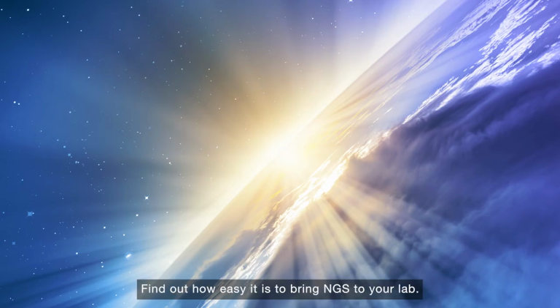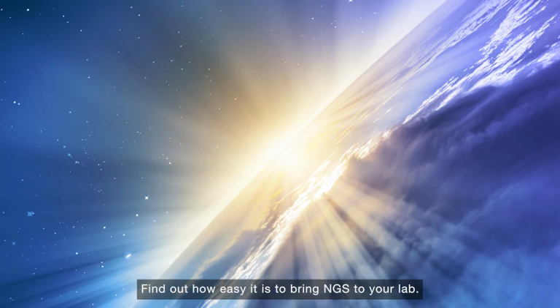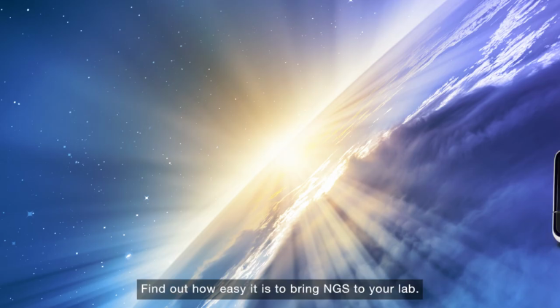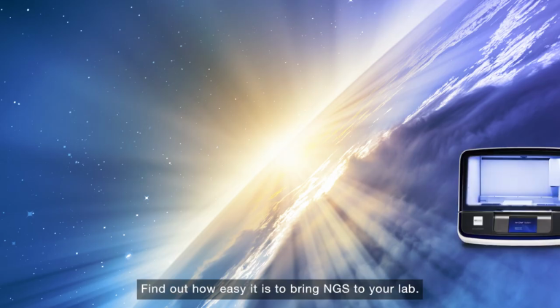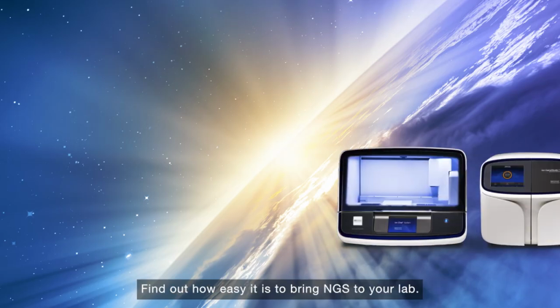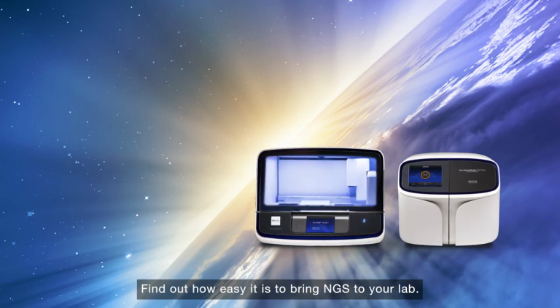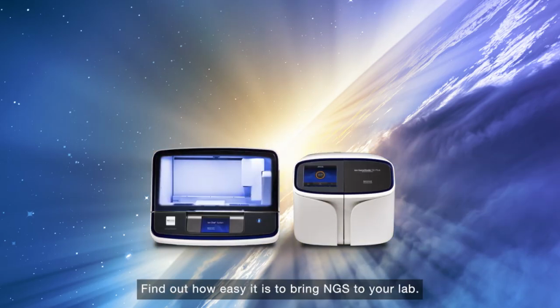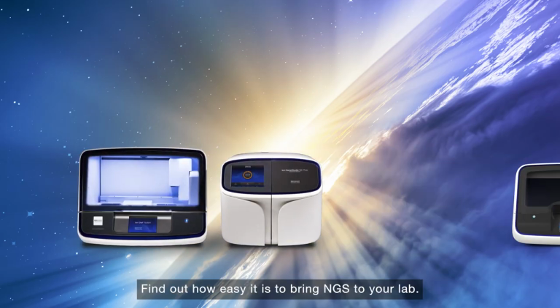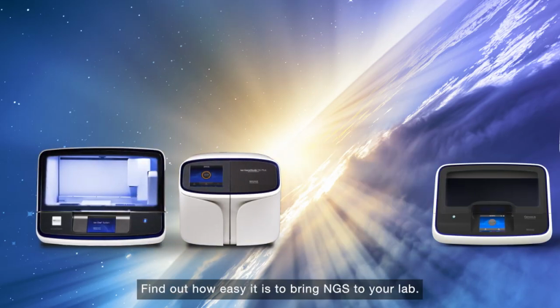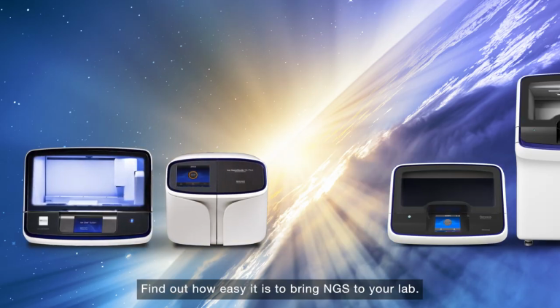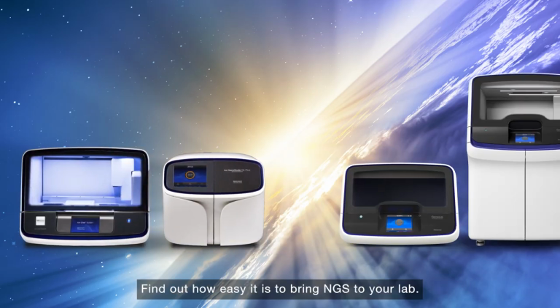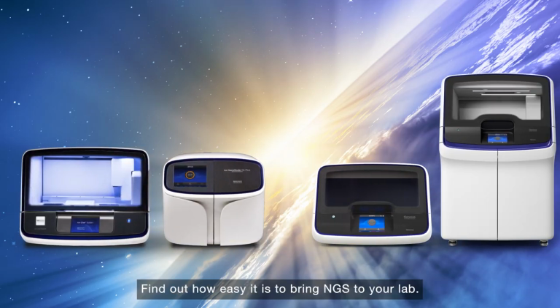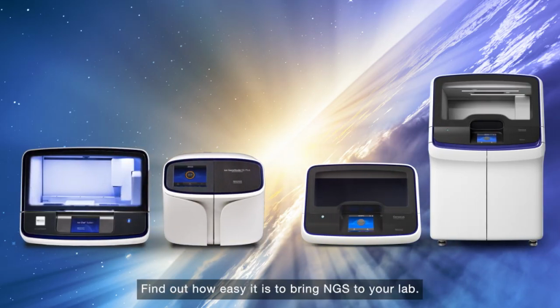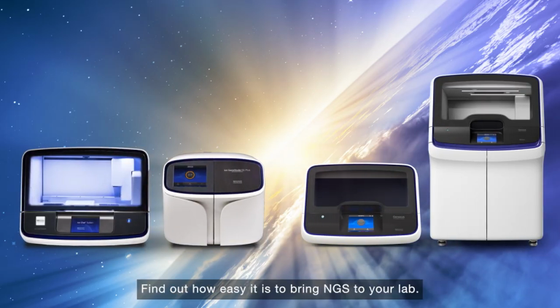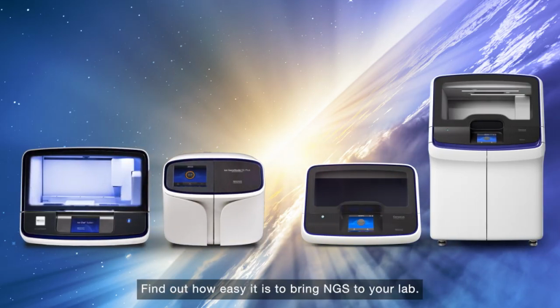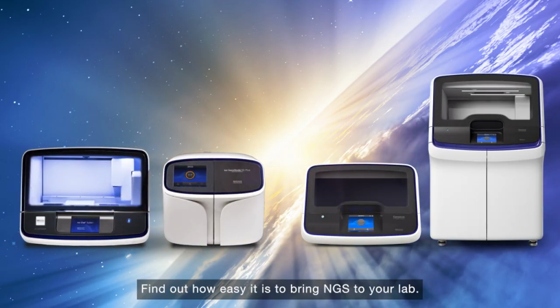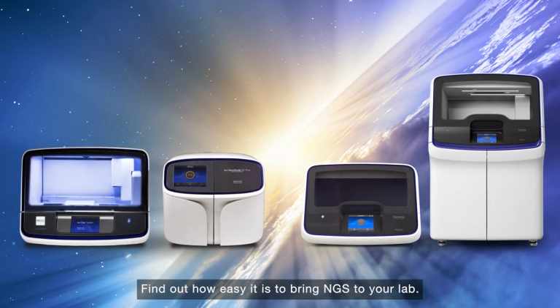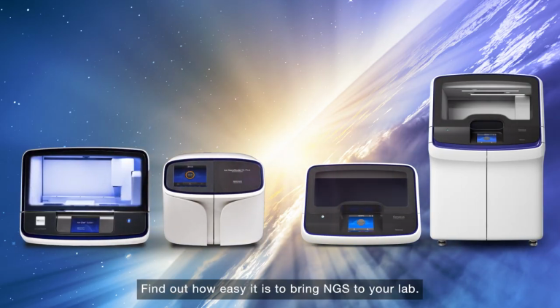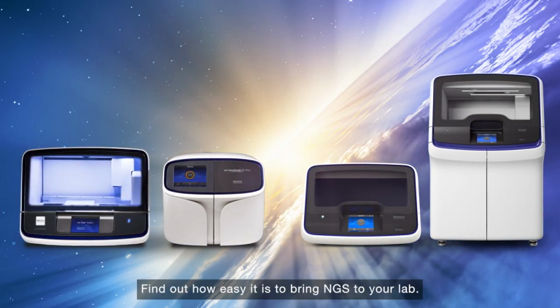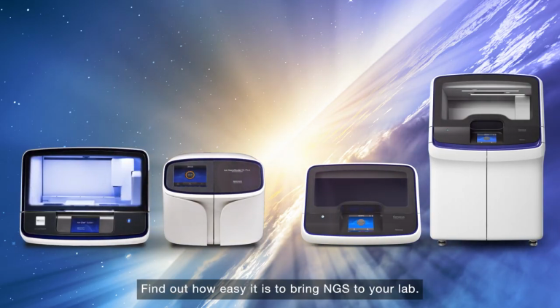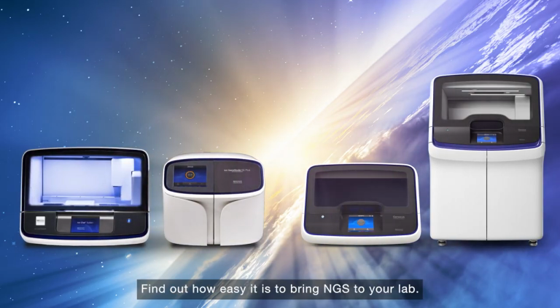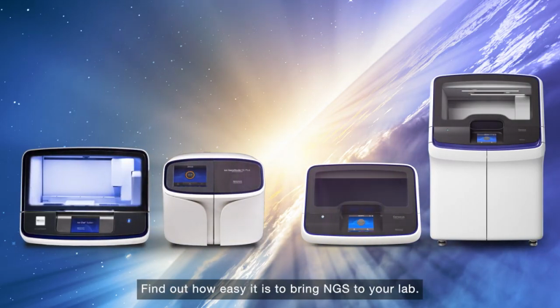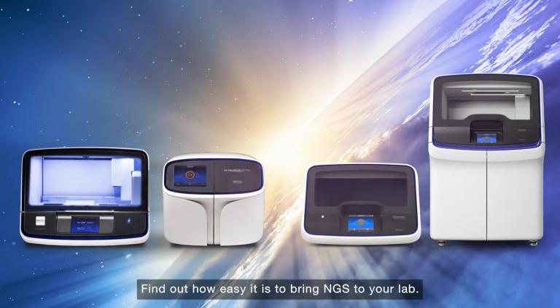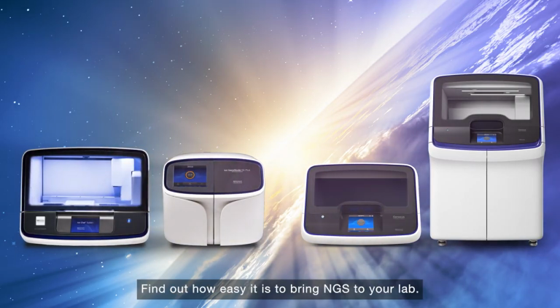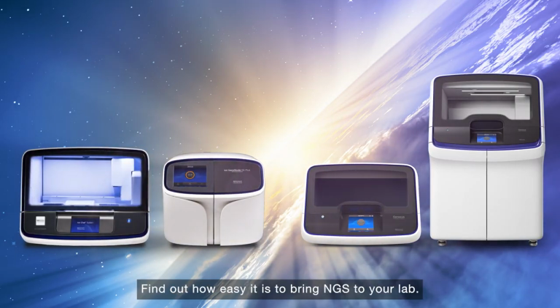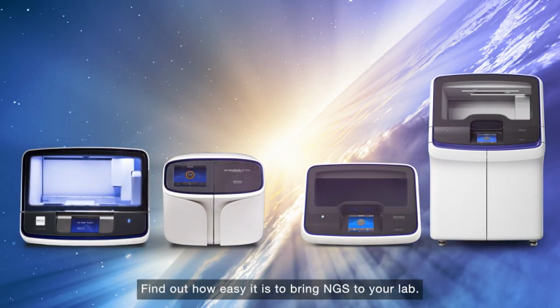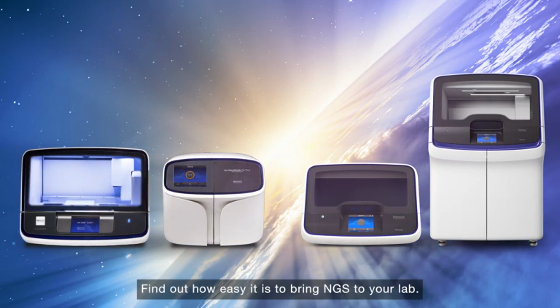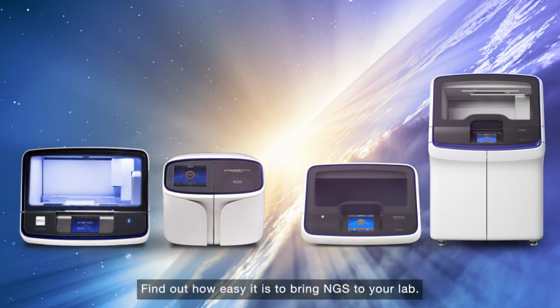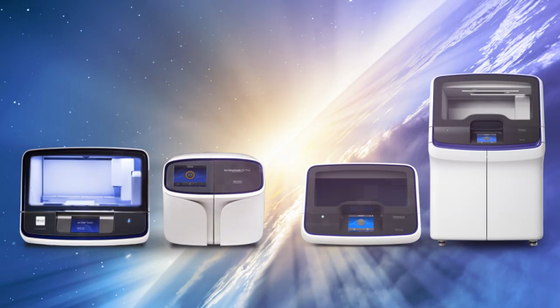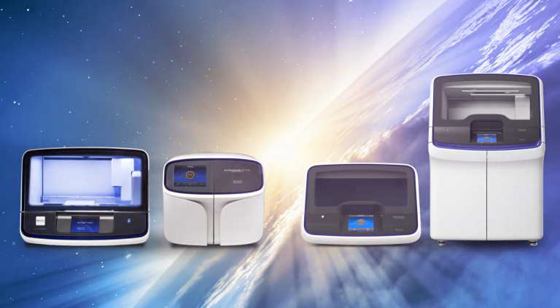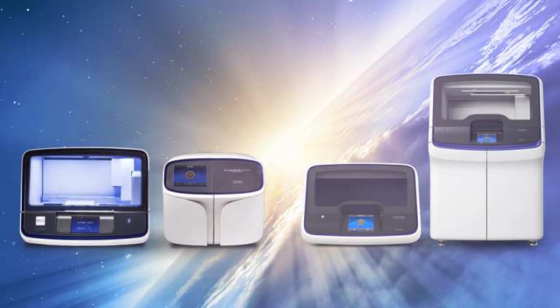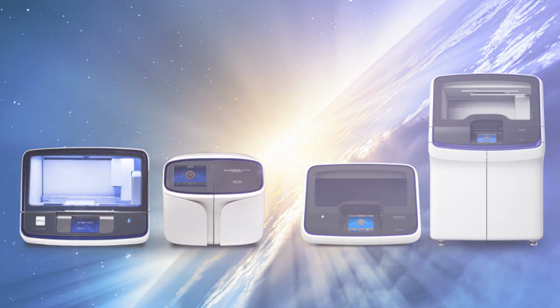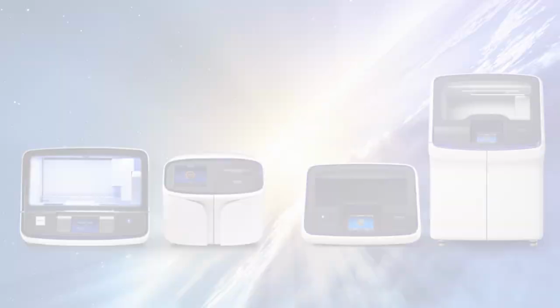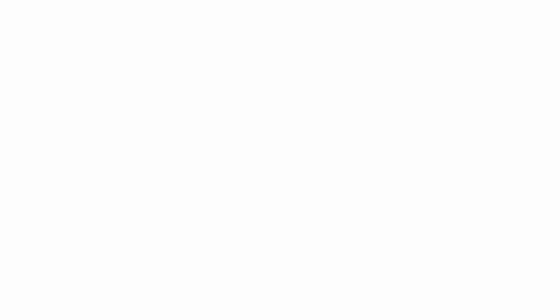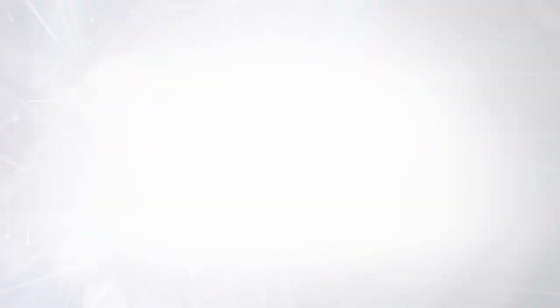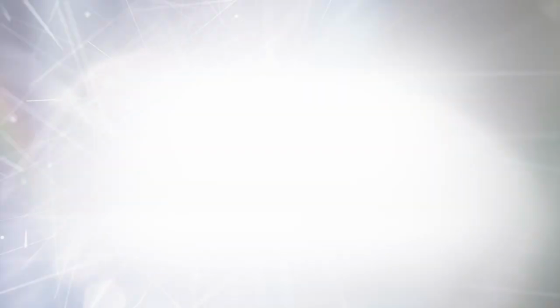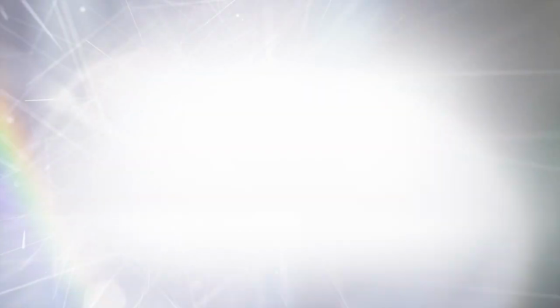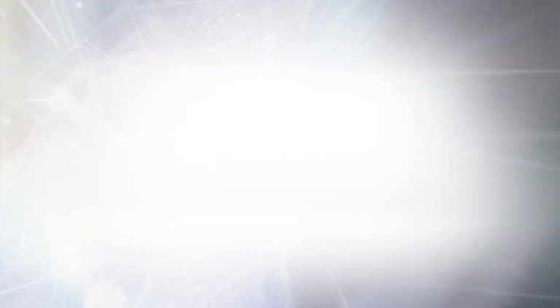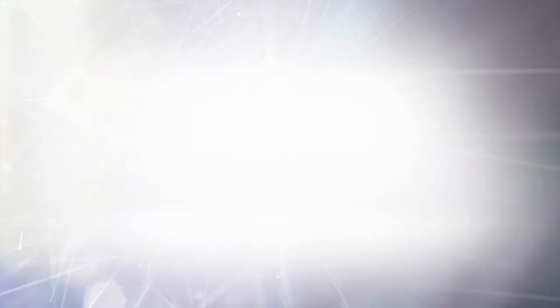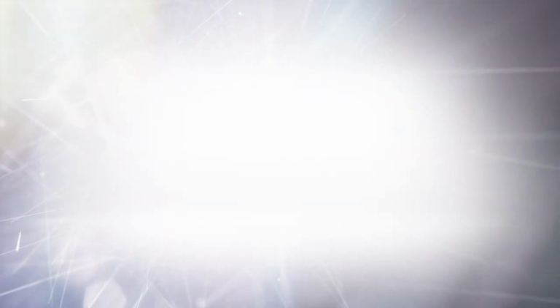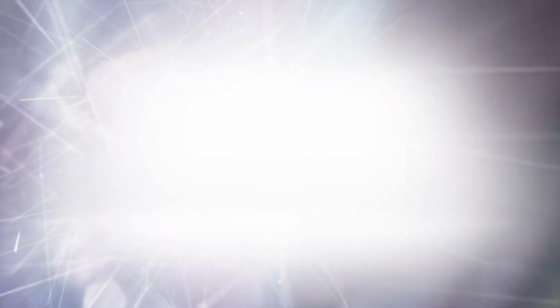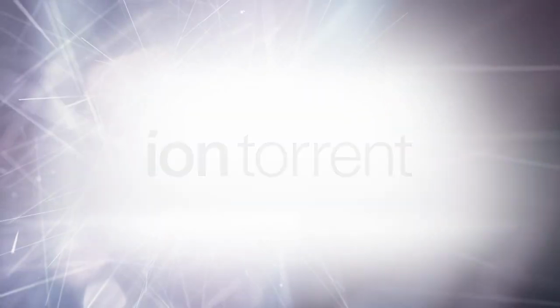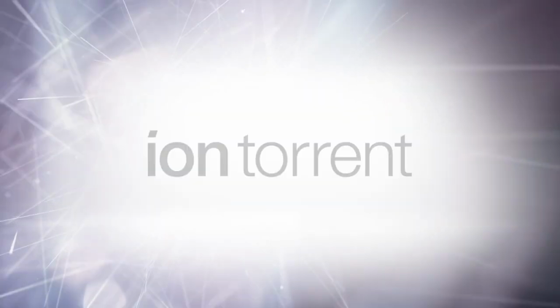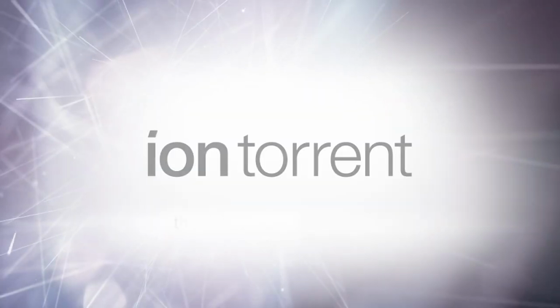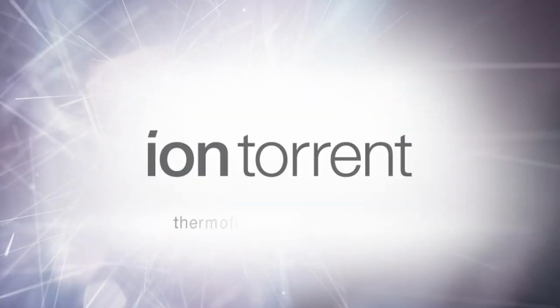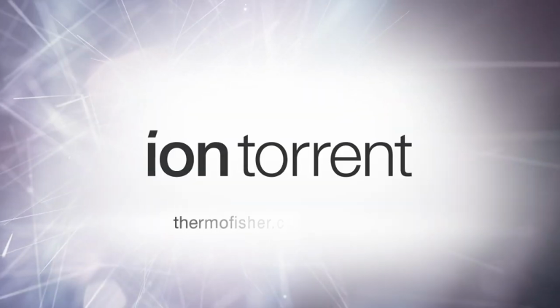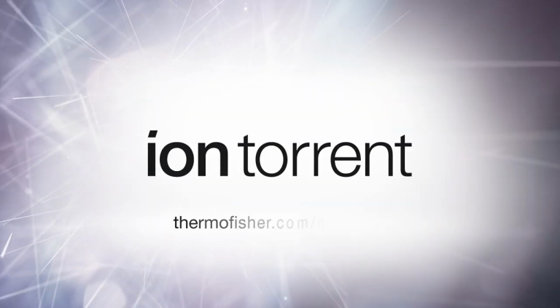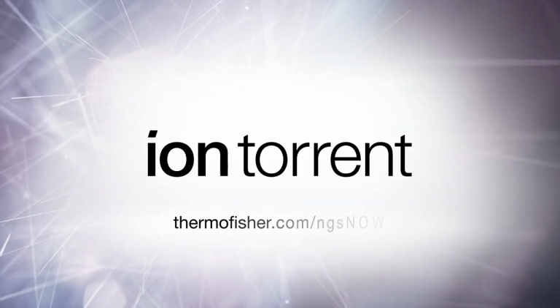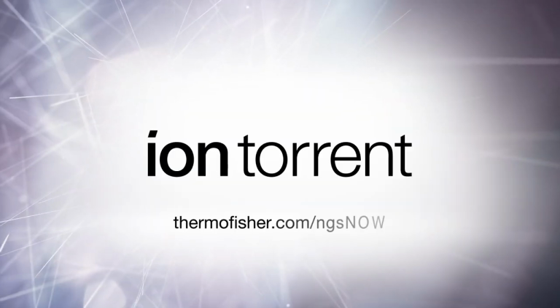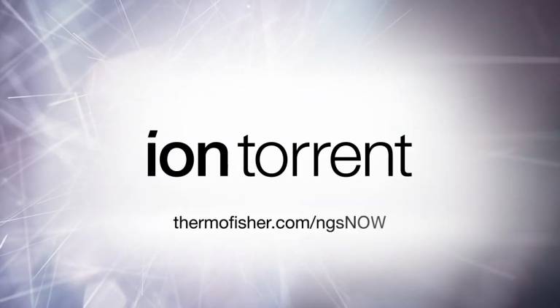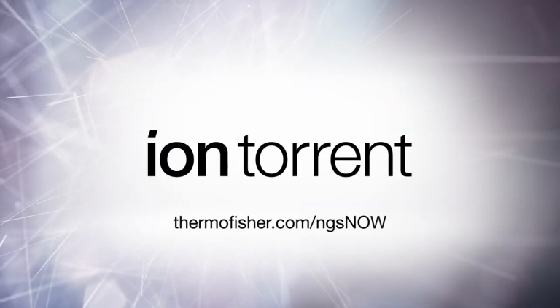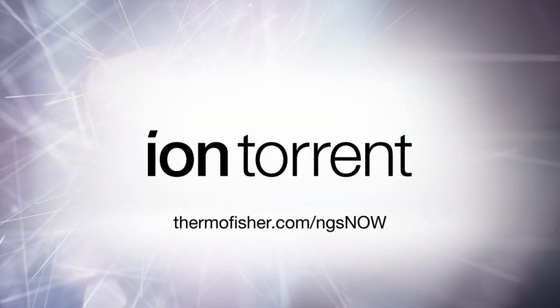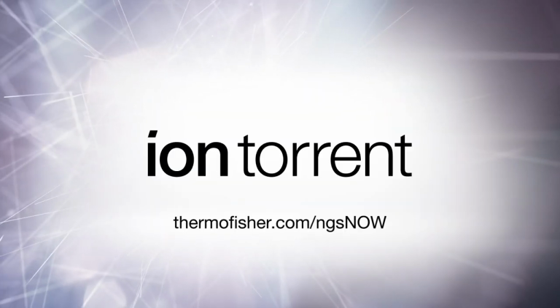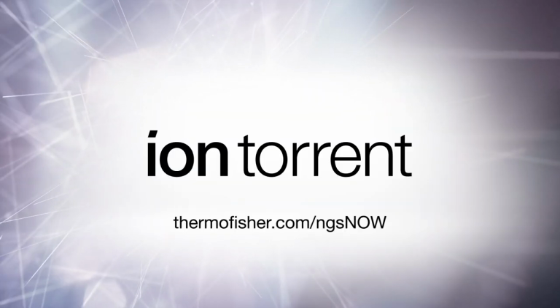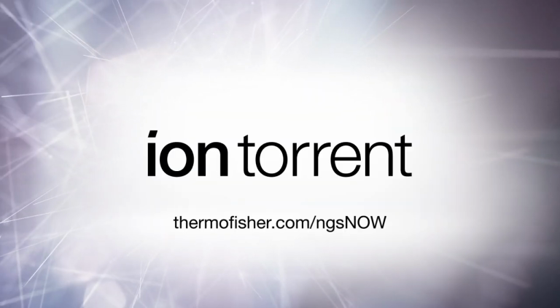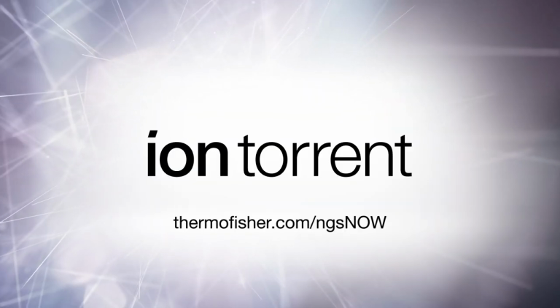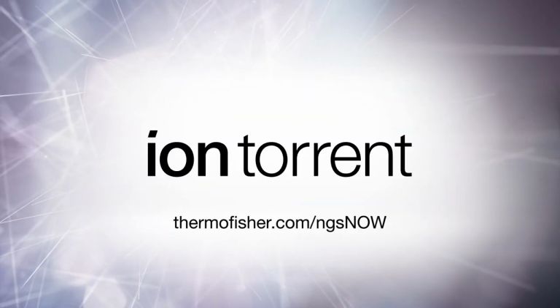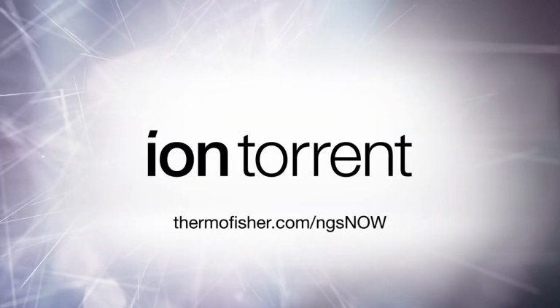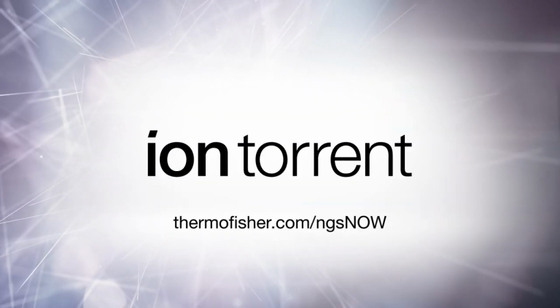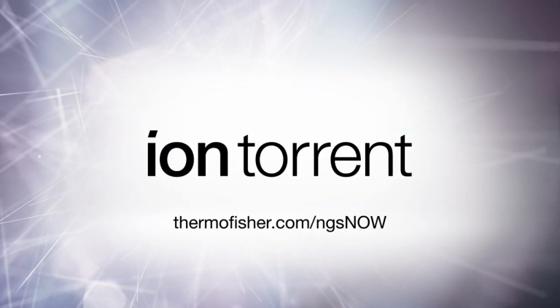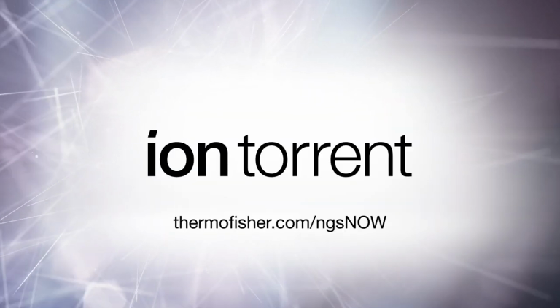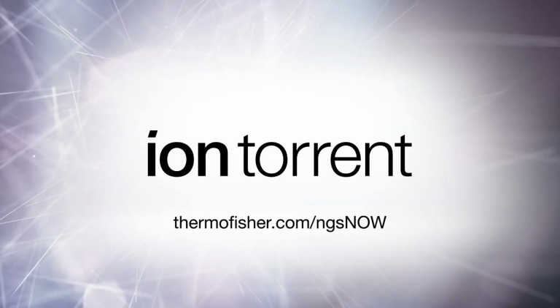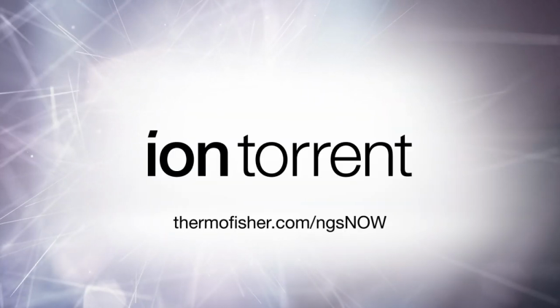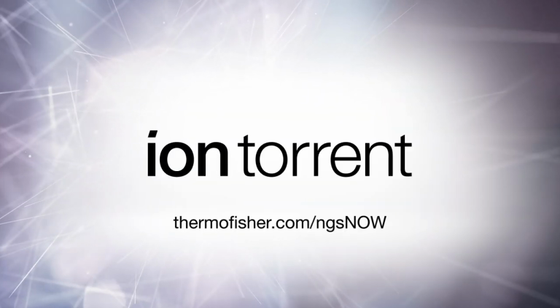Find out how easy it is to bring NGS to your lab. Visit thermofisher.com/NGS now.